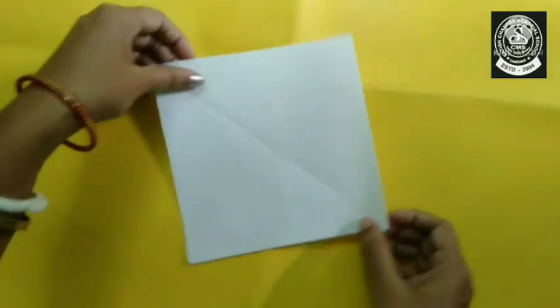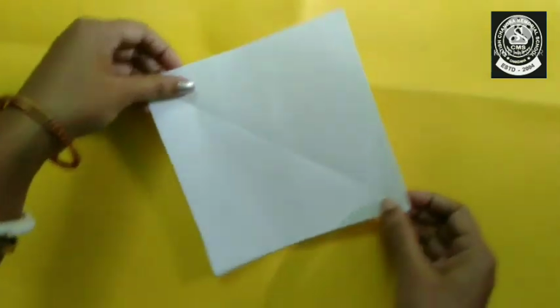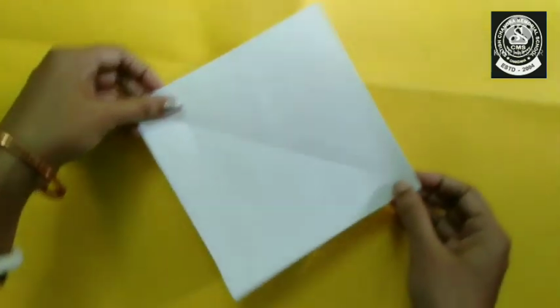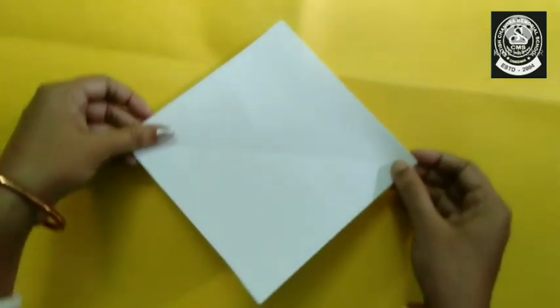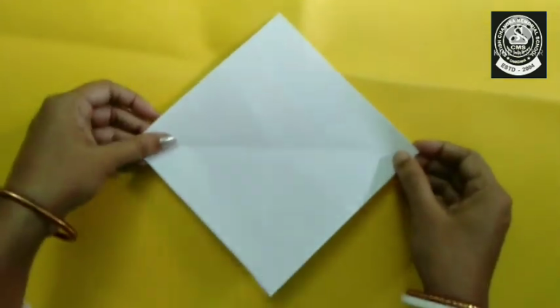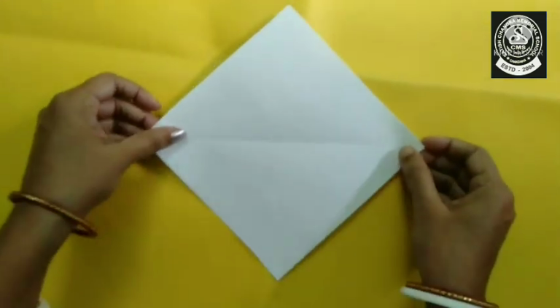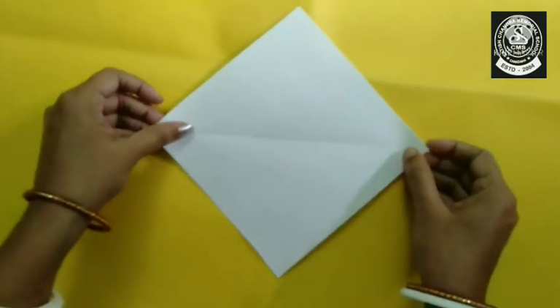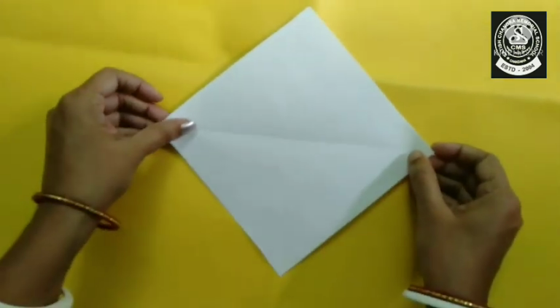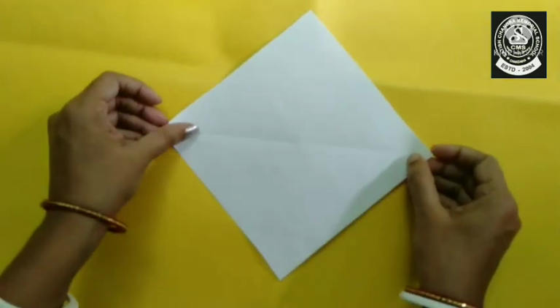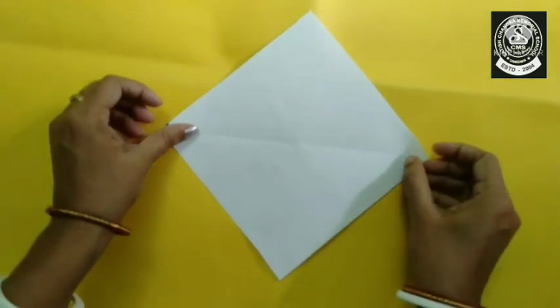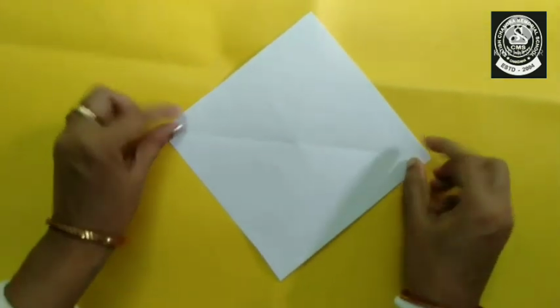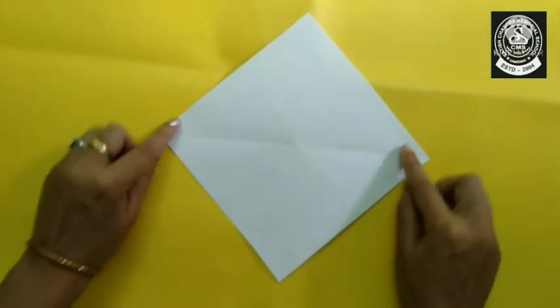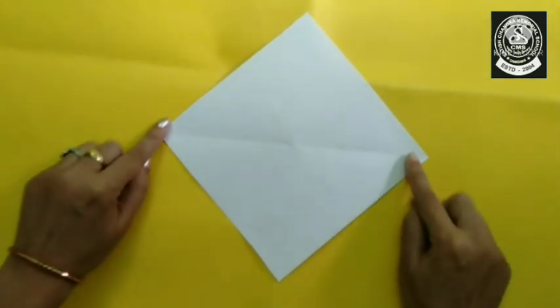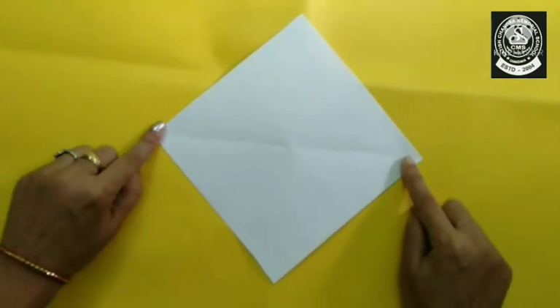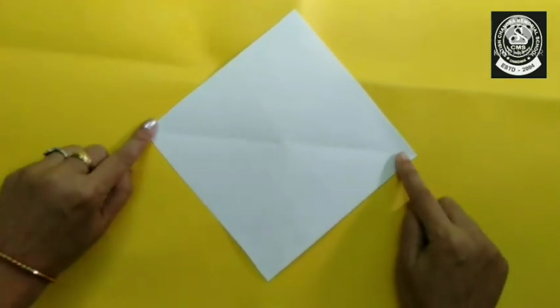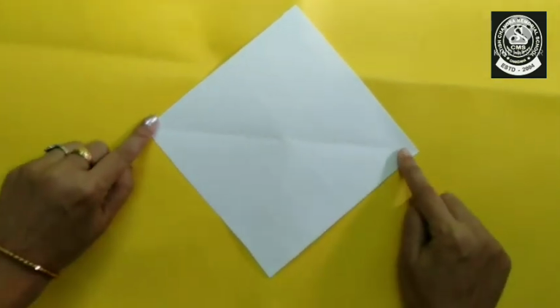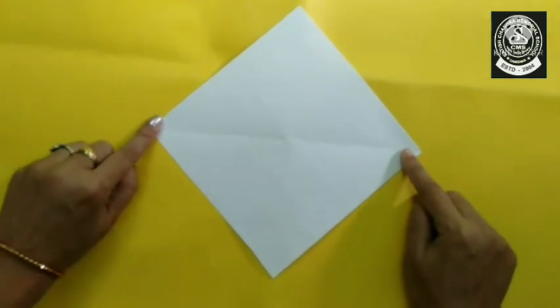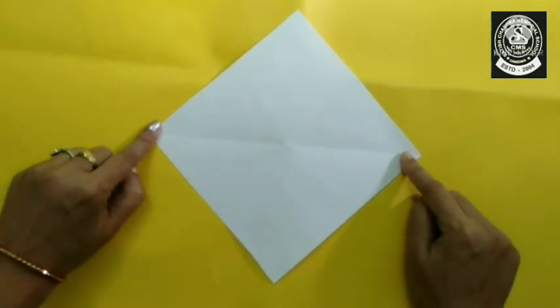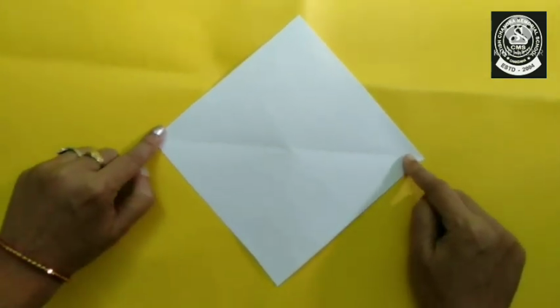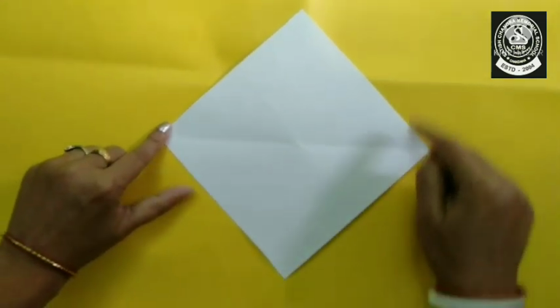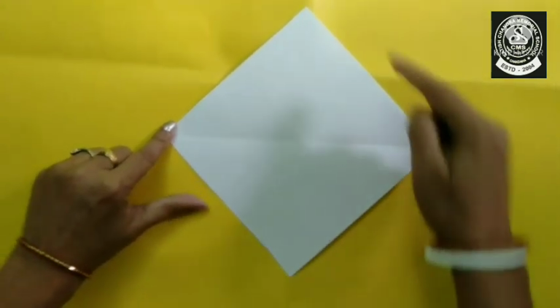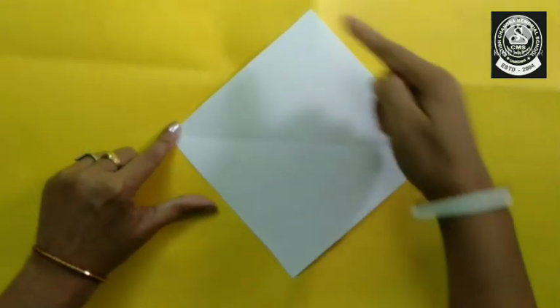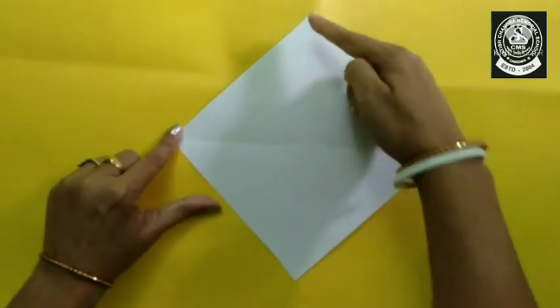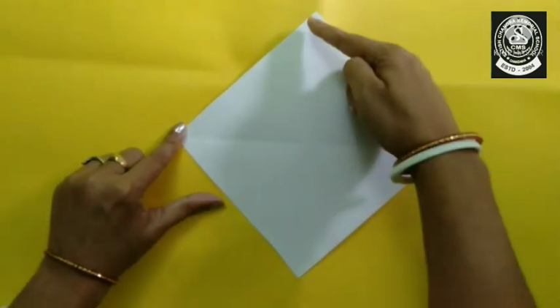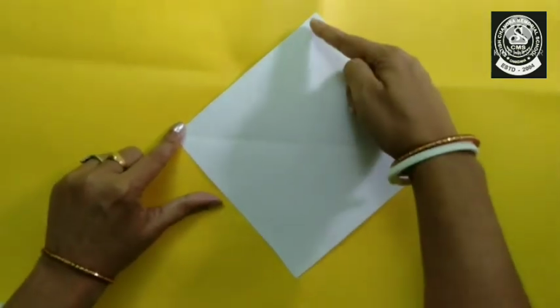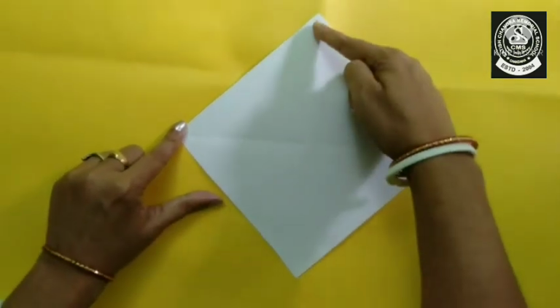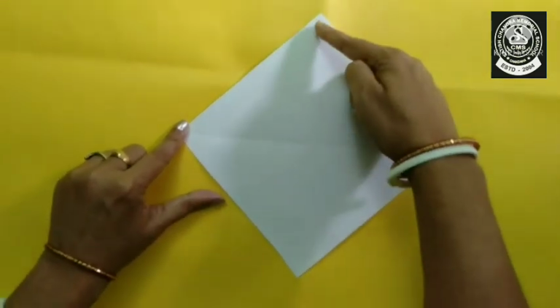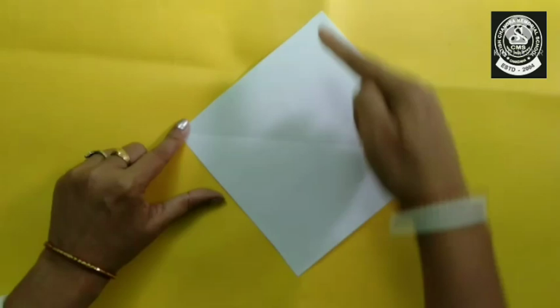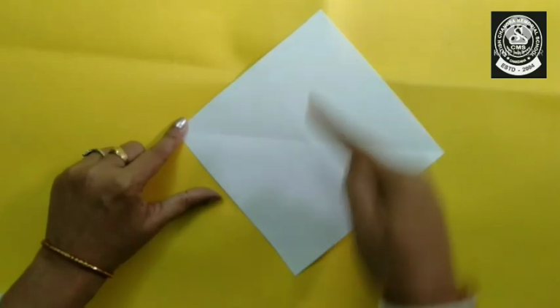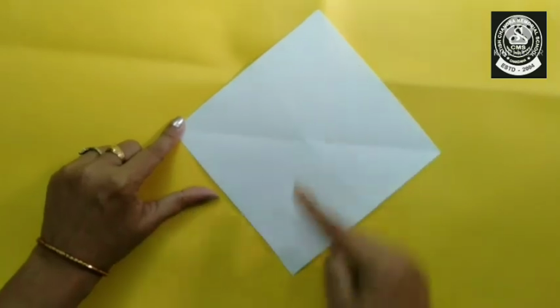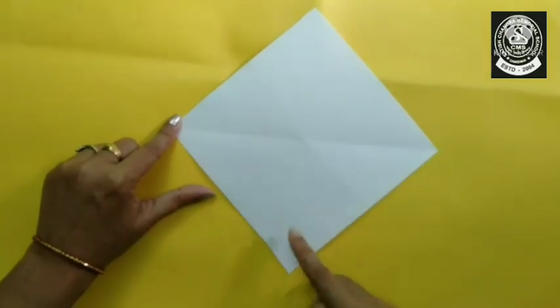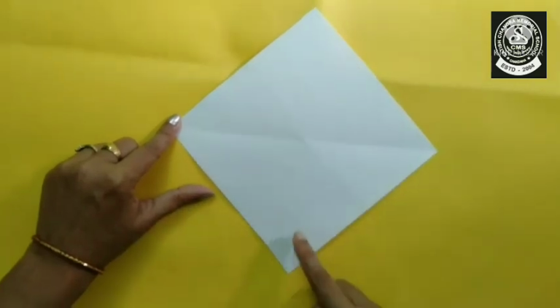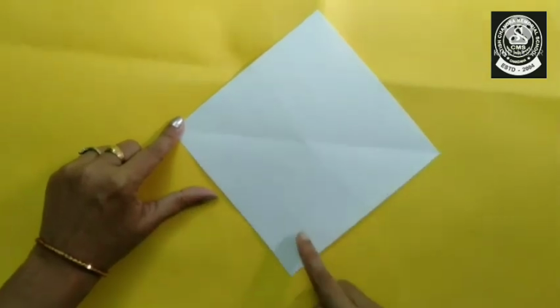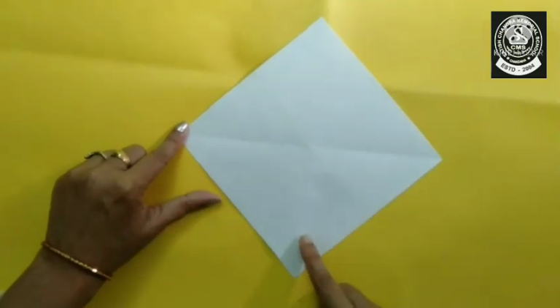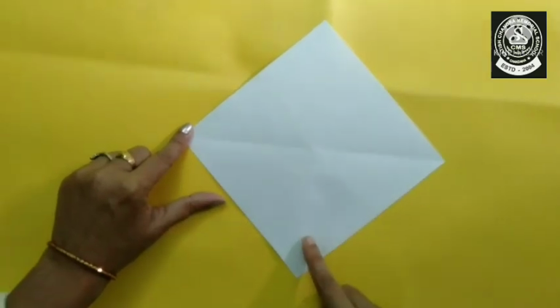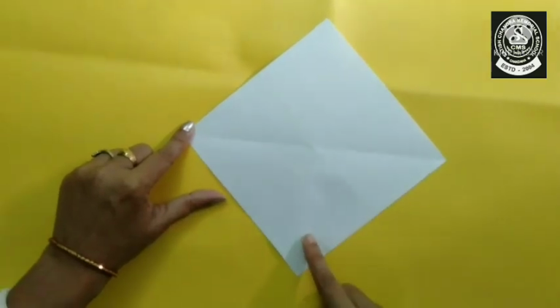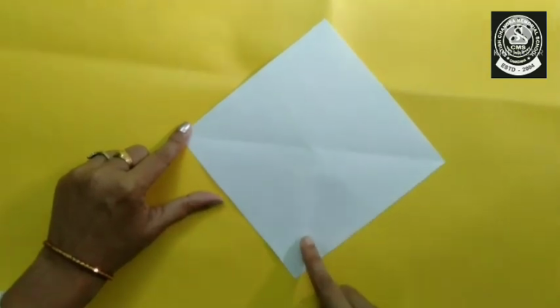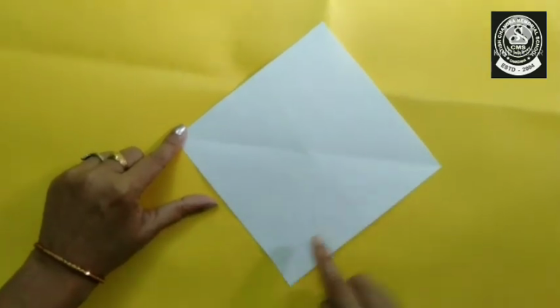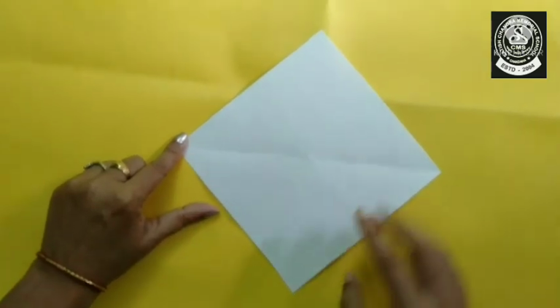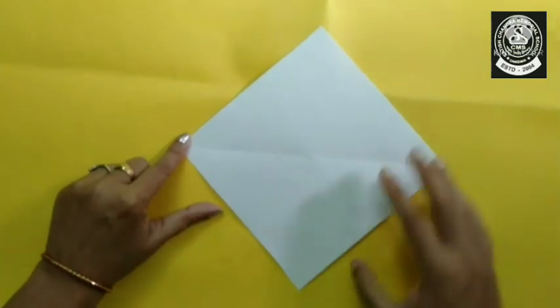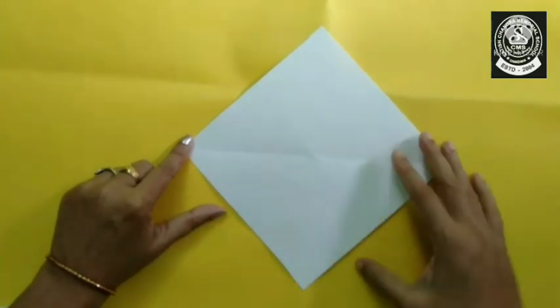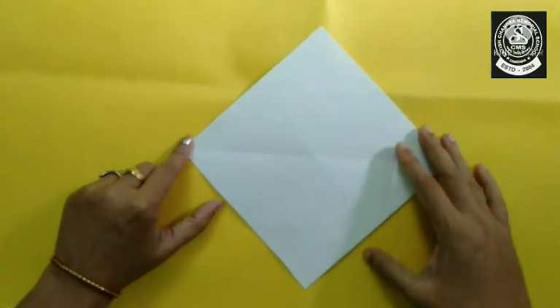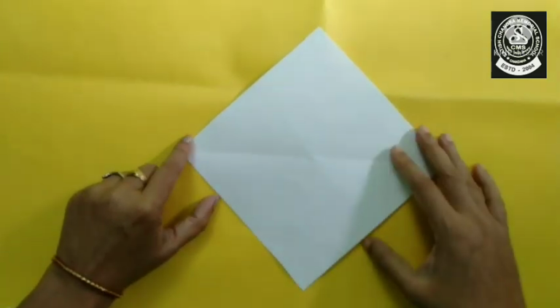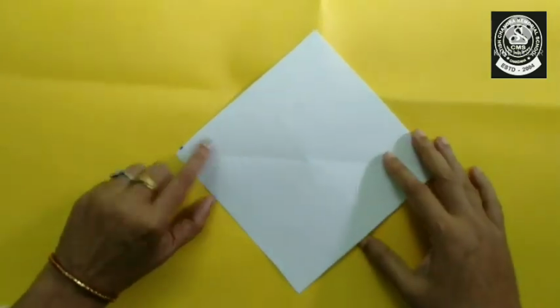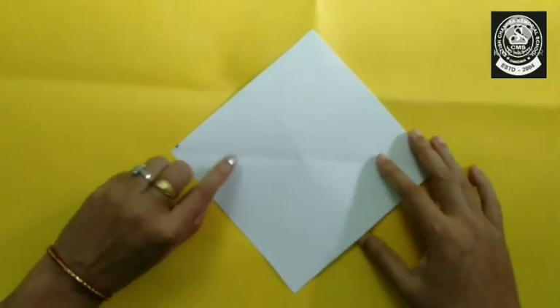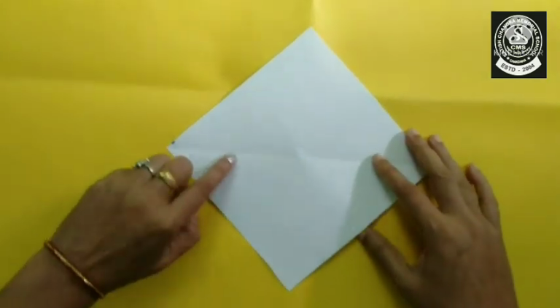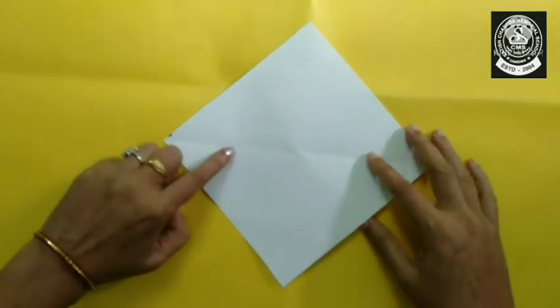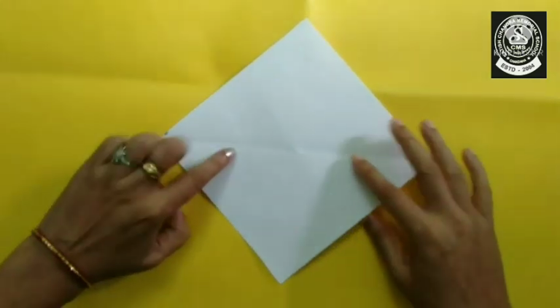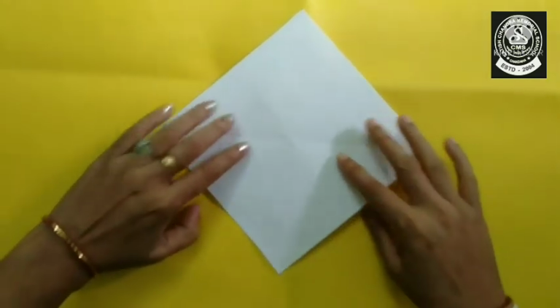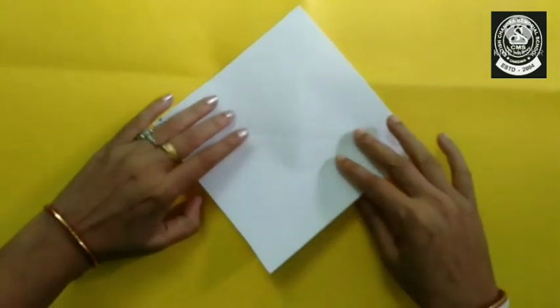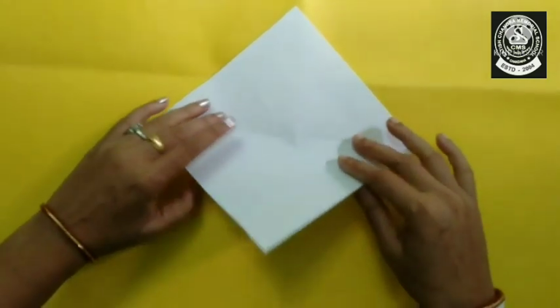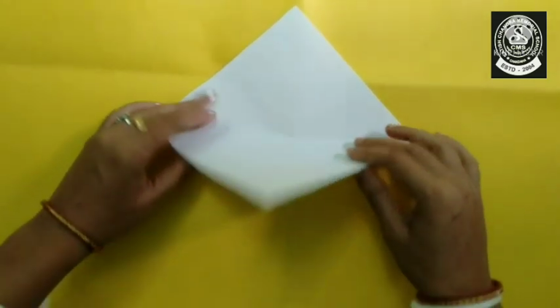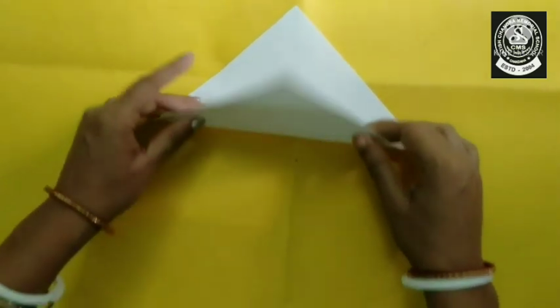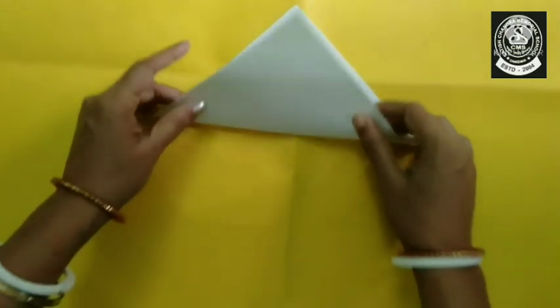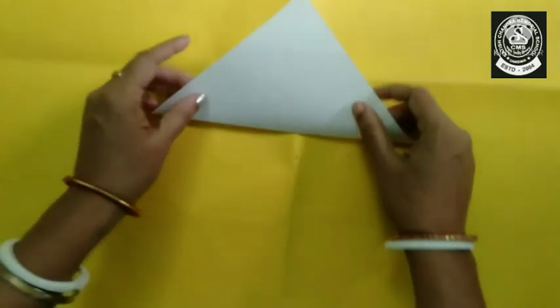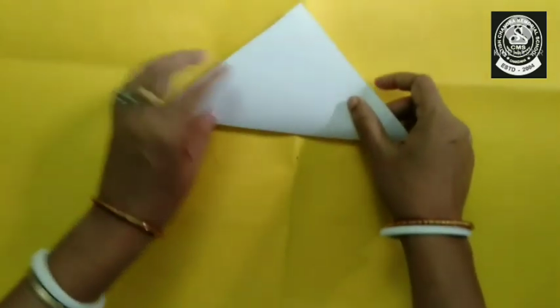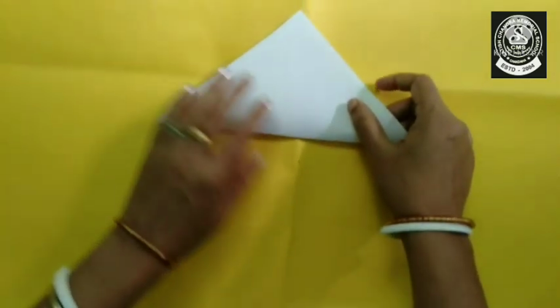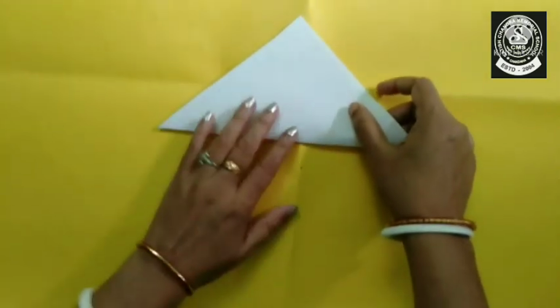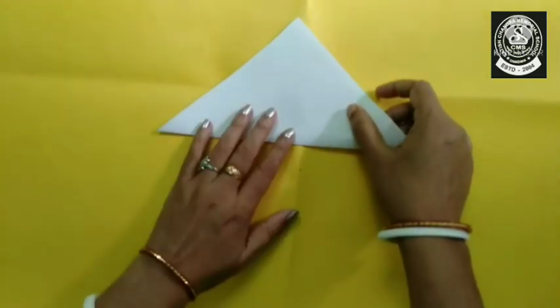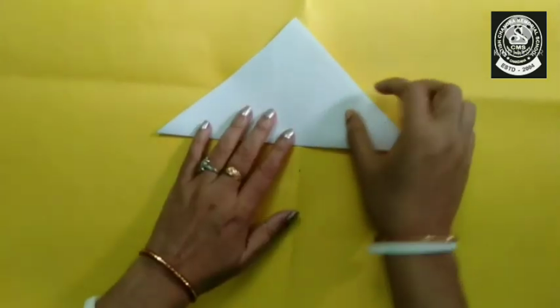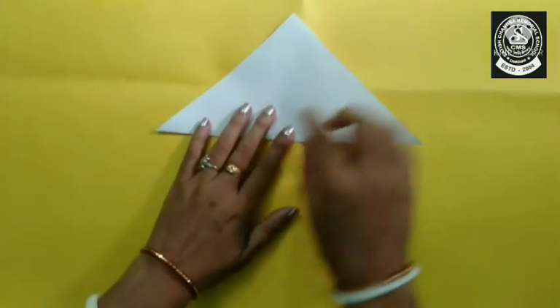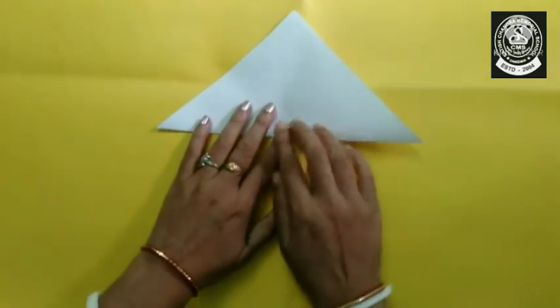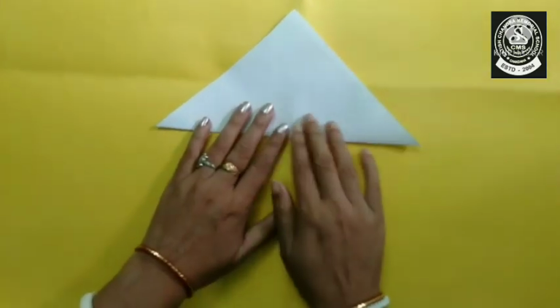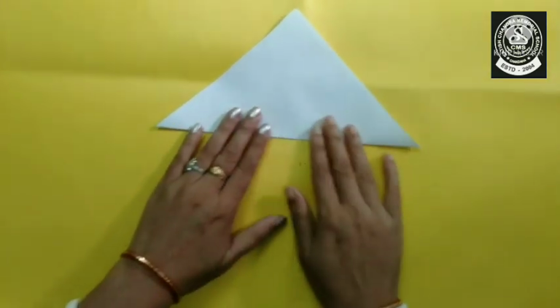Now what you will do — you will fold the paper just the way I am showing you here.